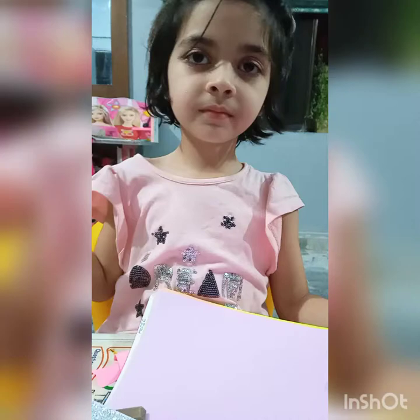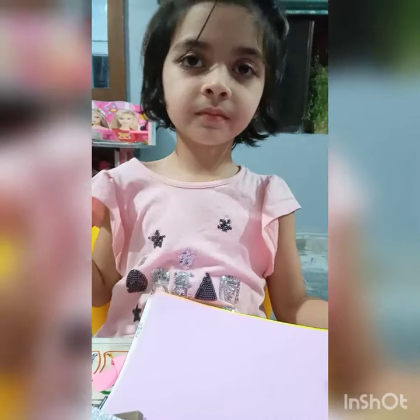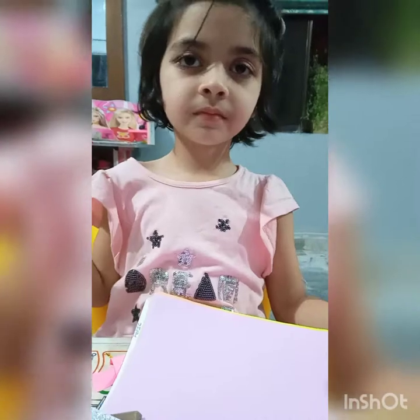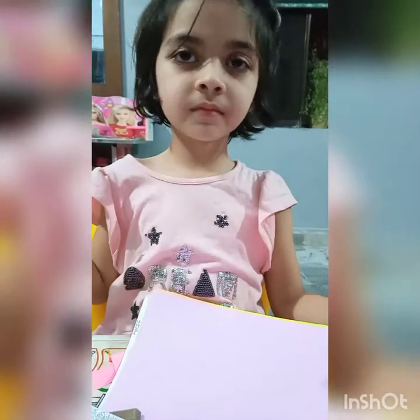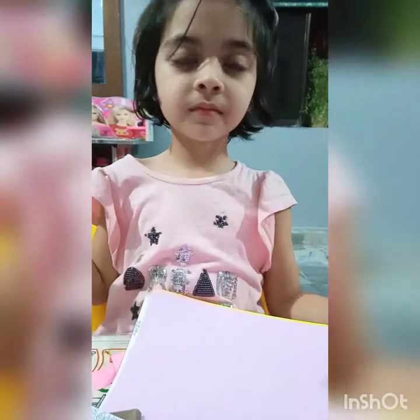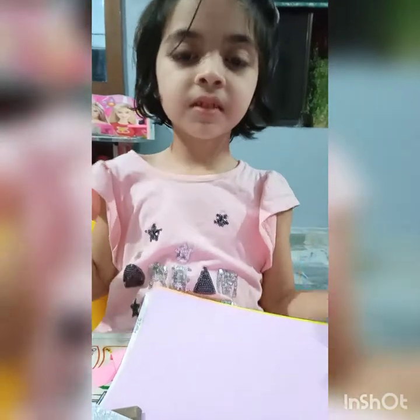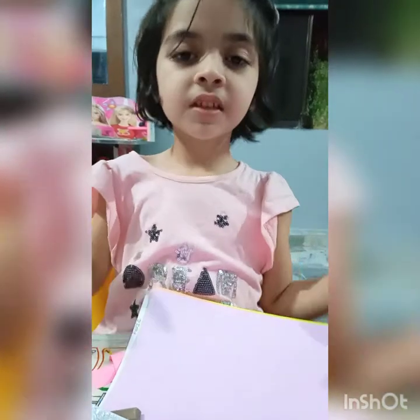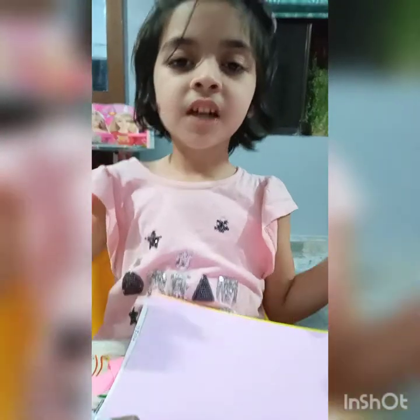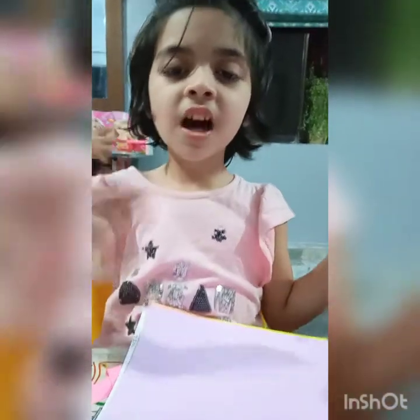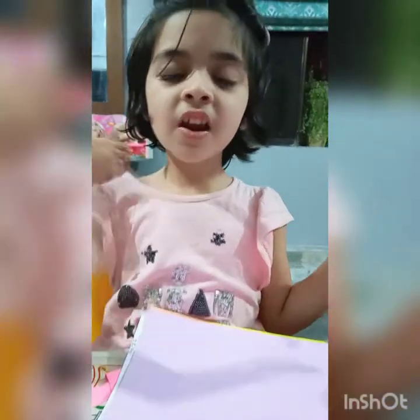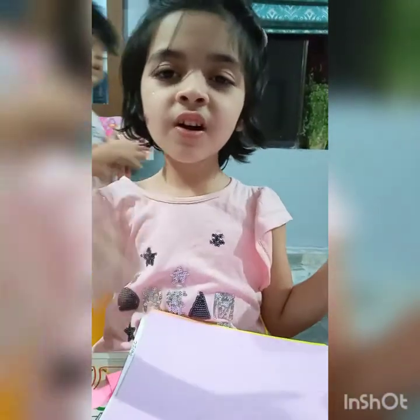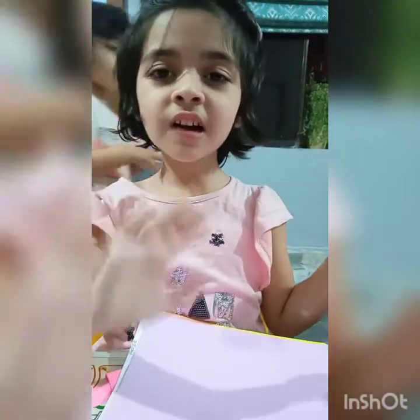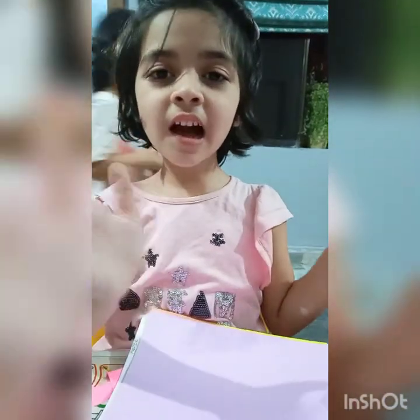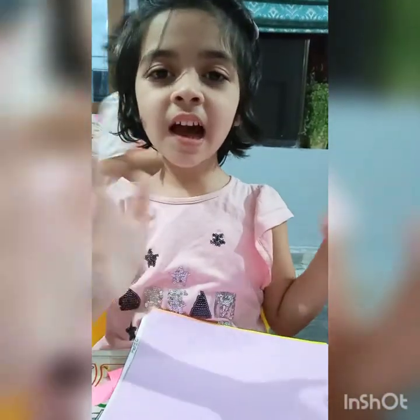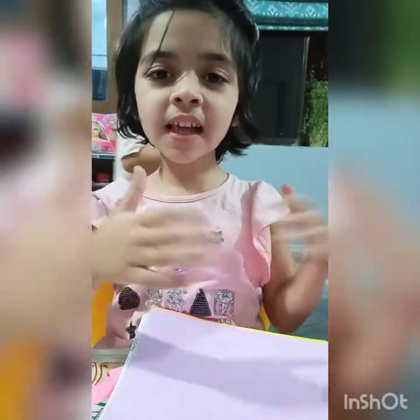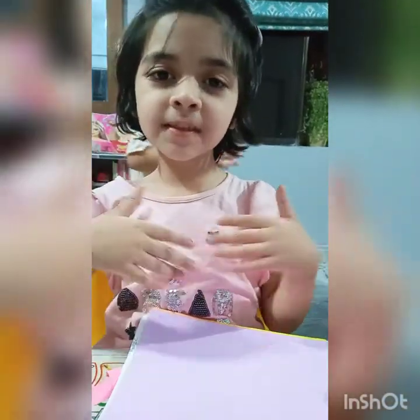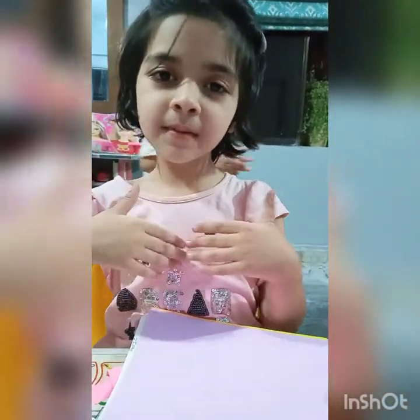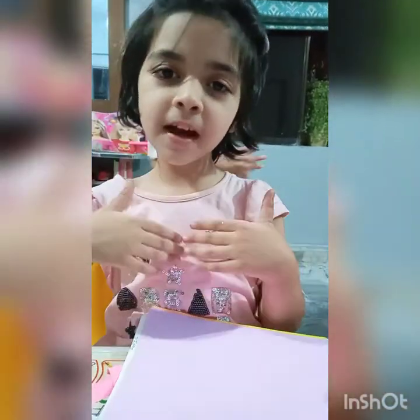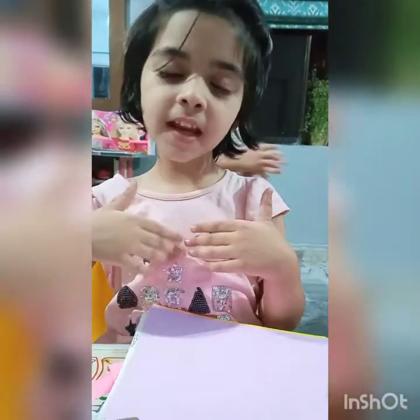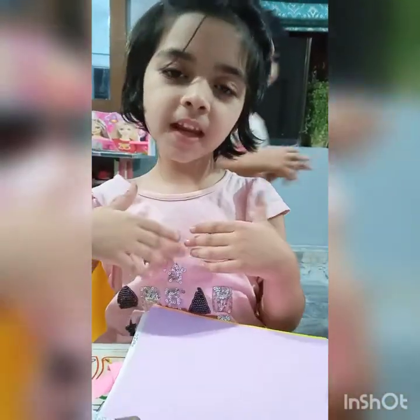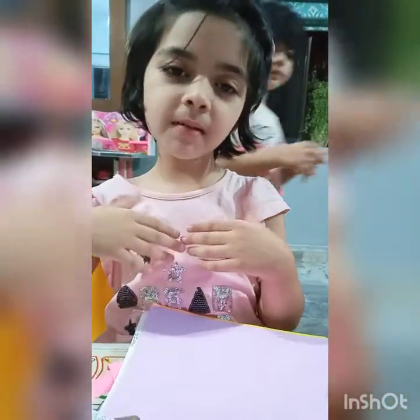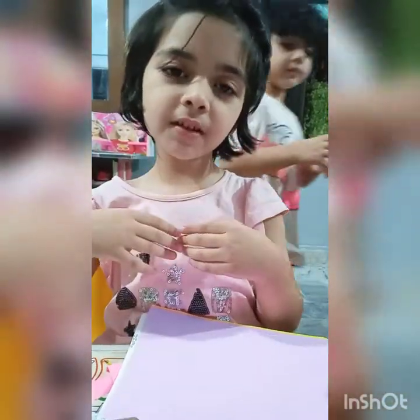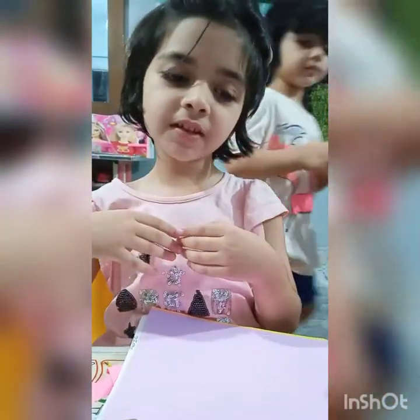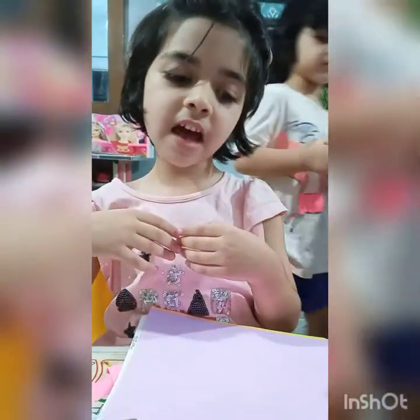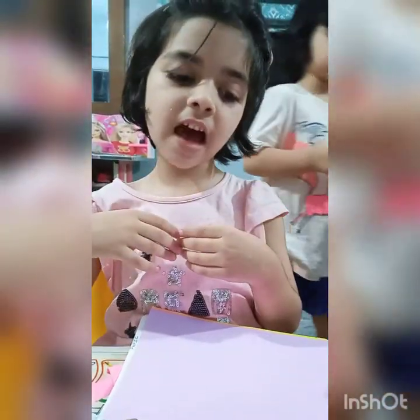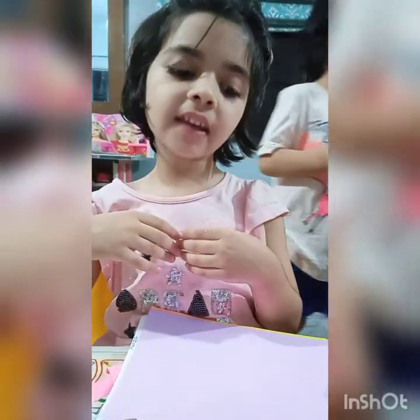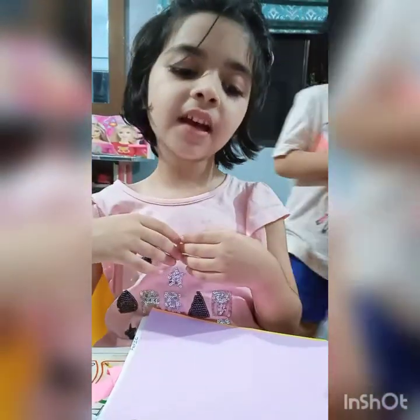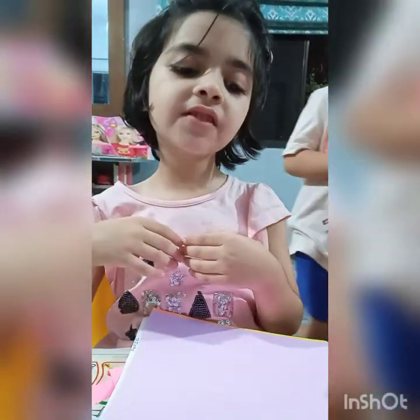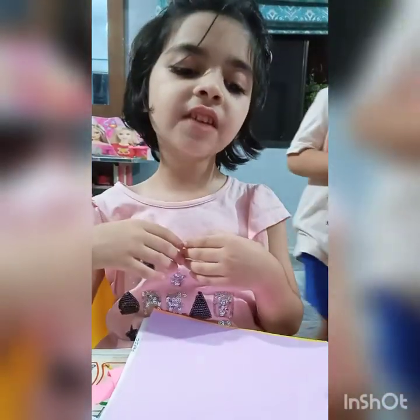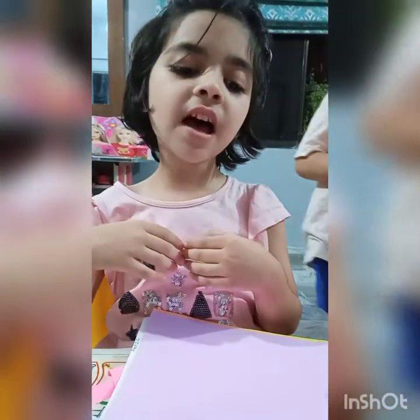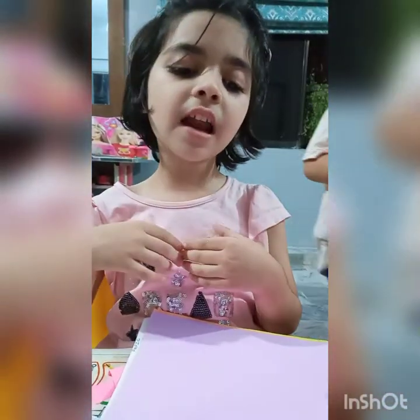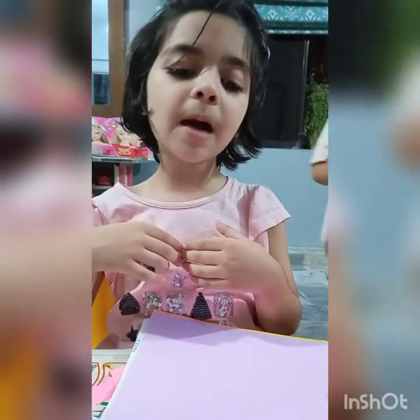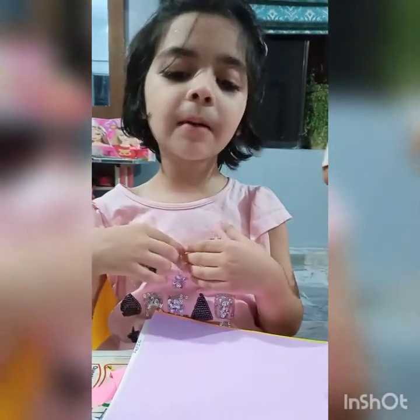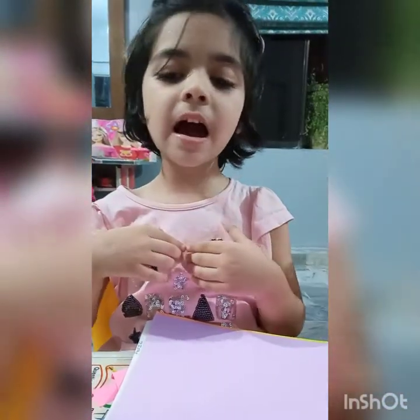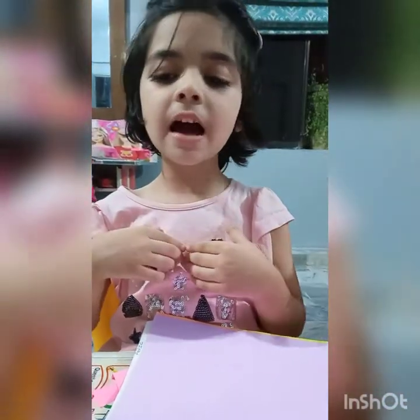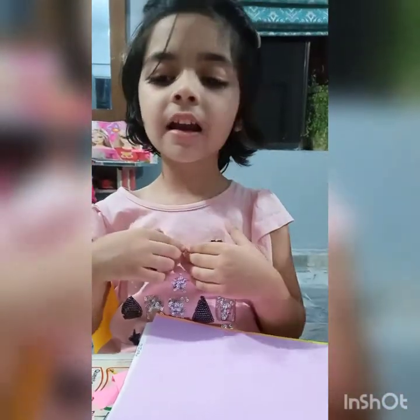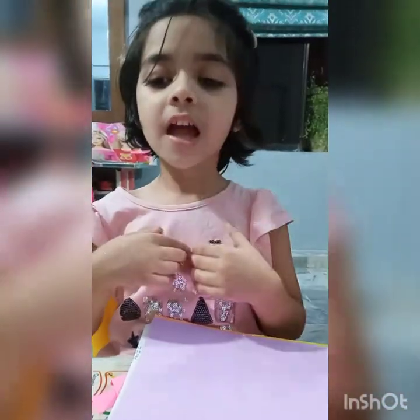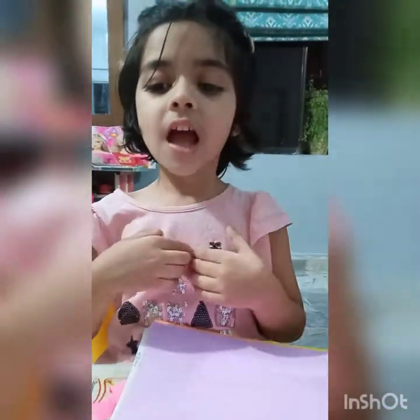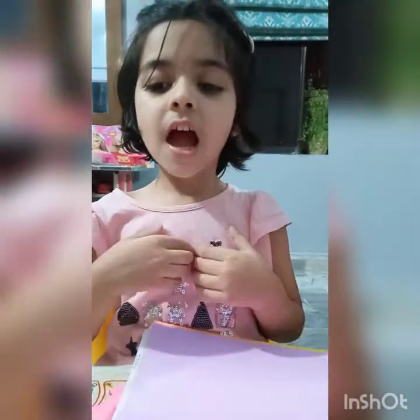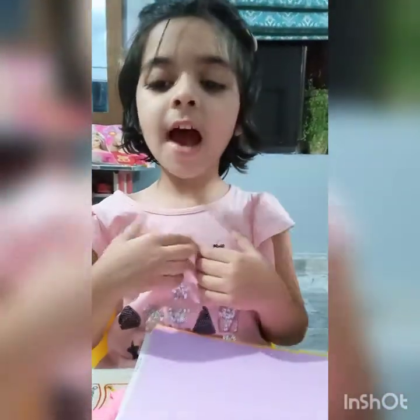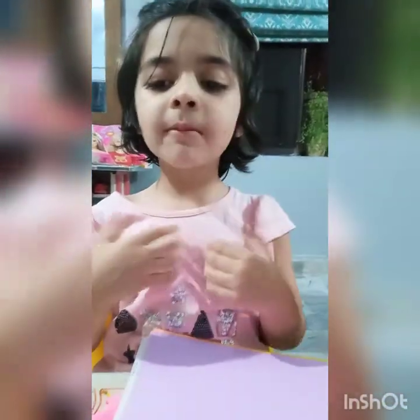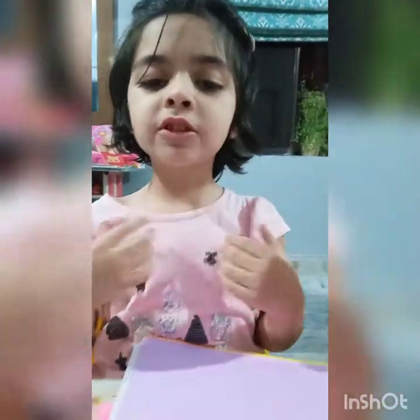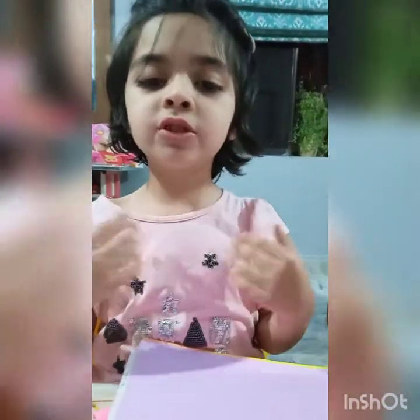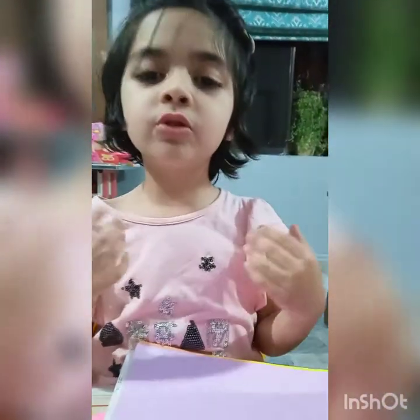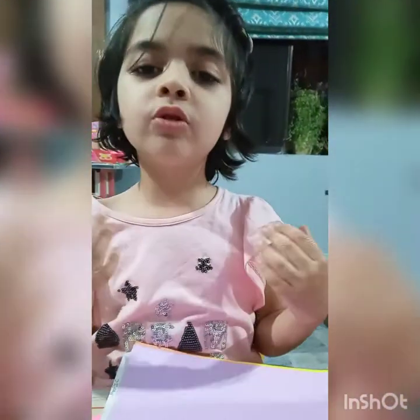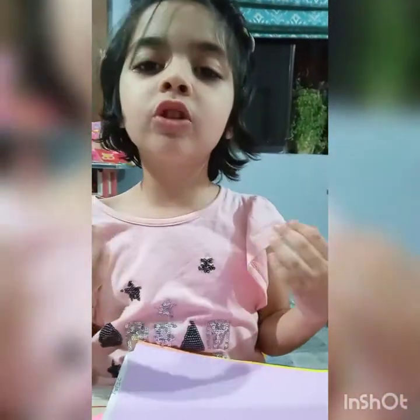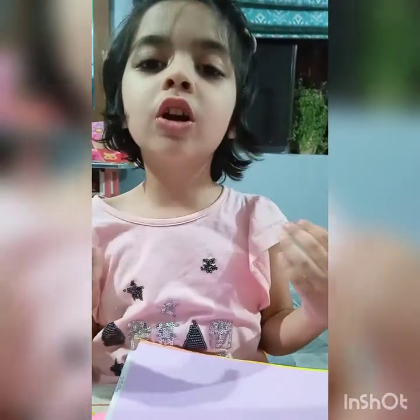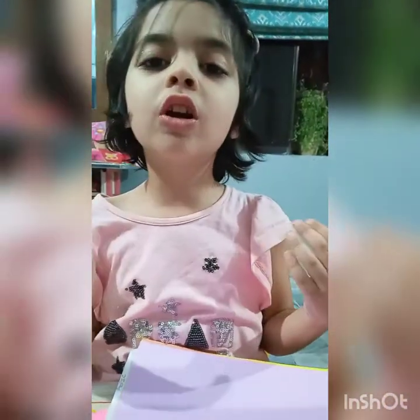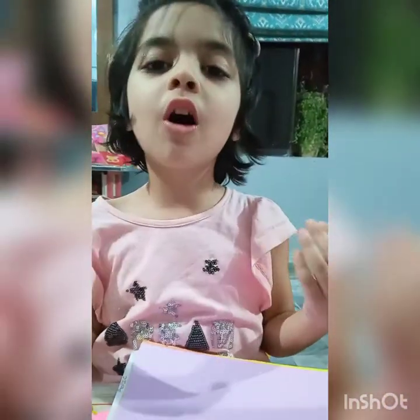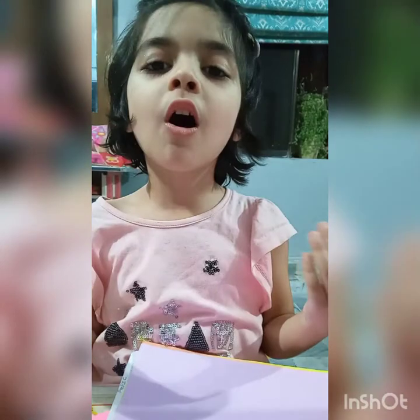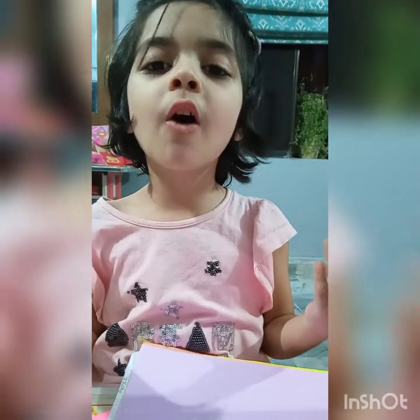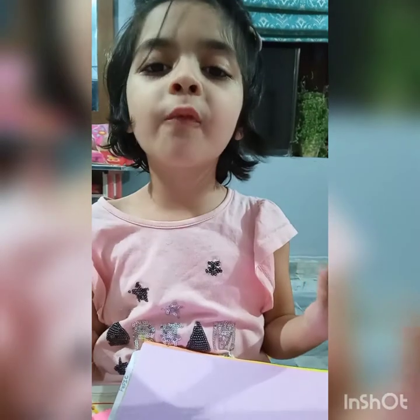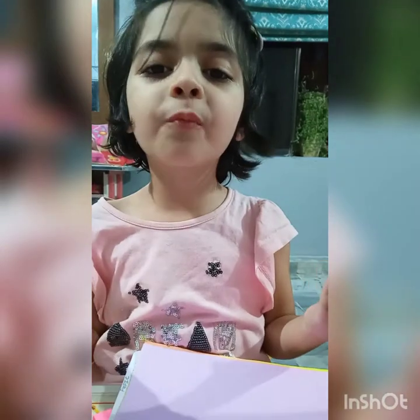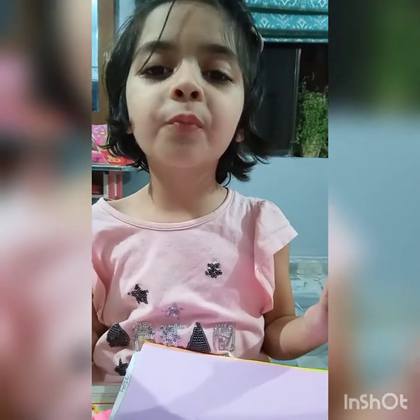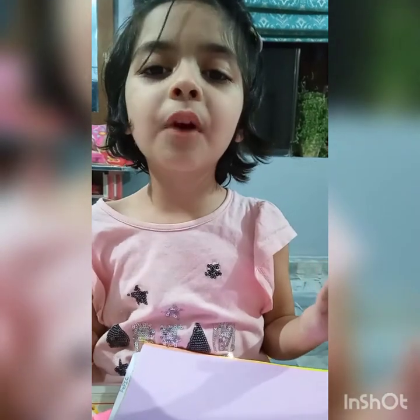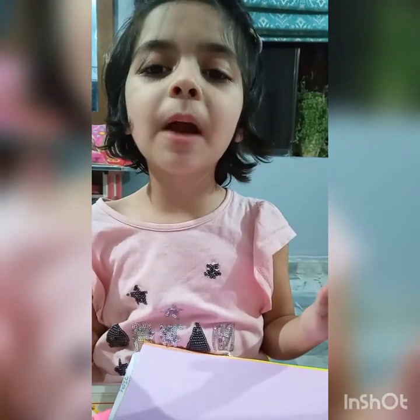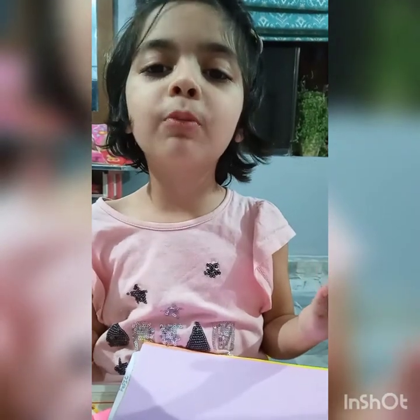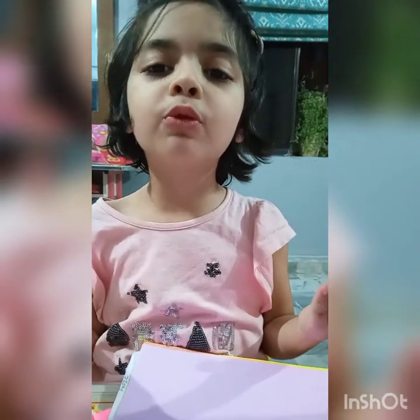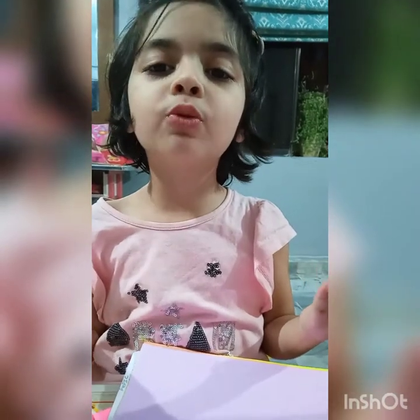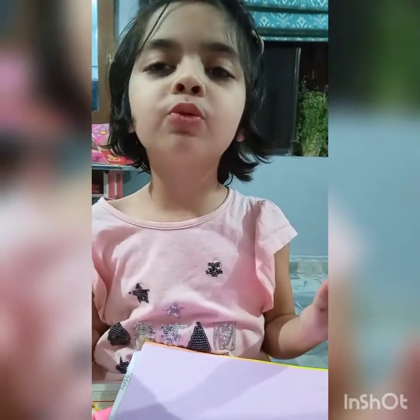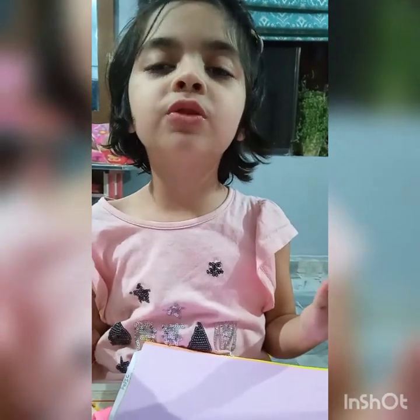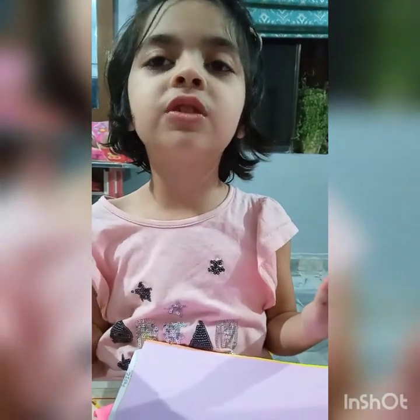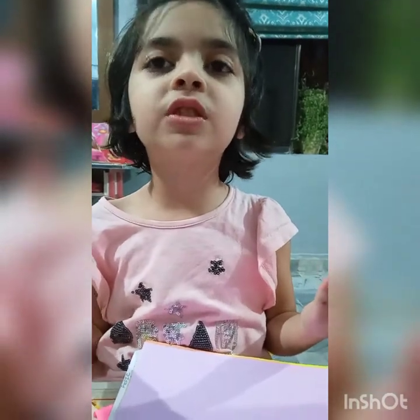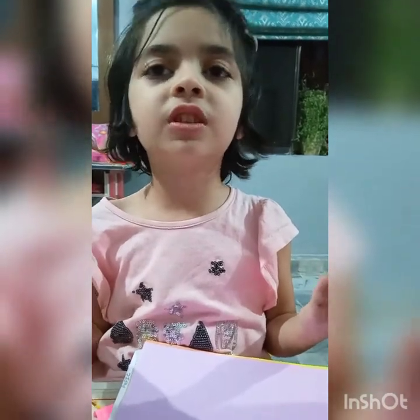Hello guys, my name is Adia Zainam Khan. I am a student of Prep2C.